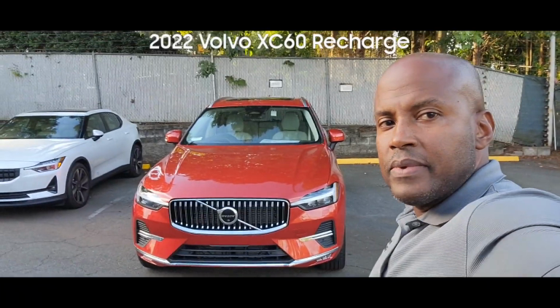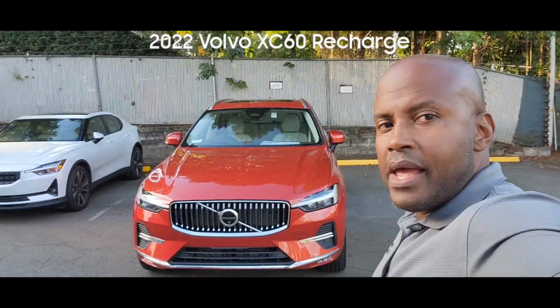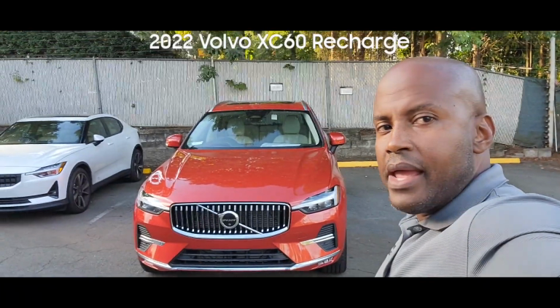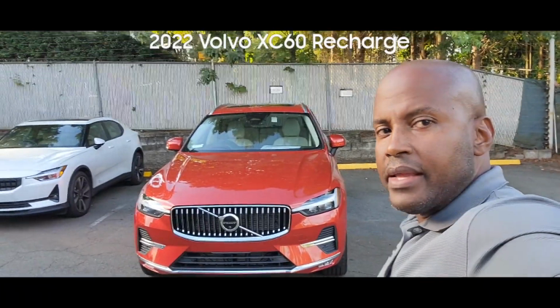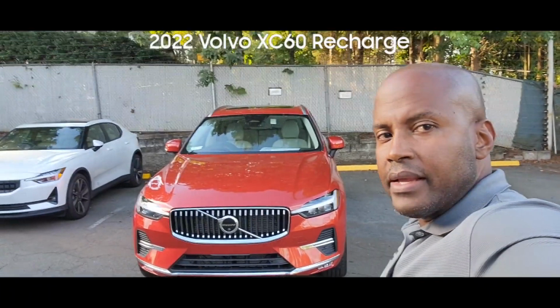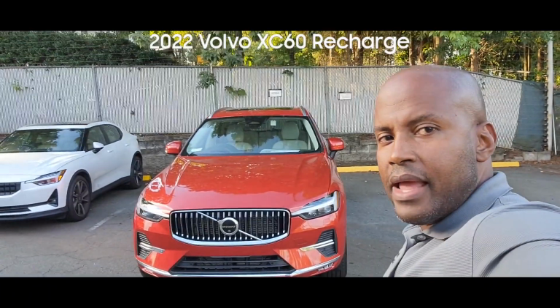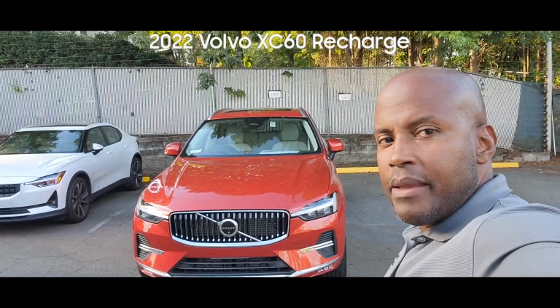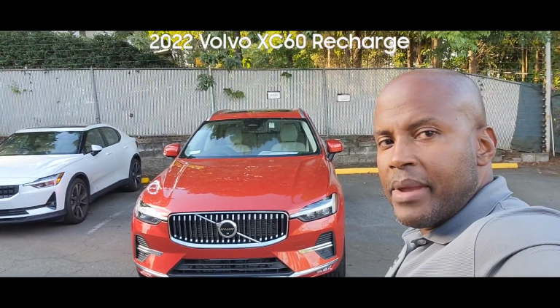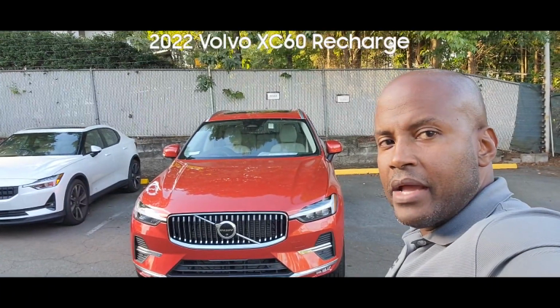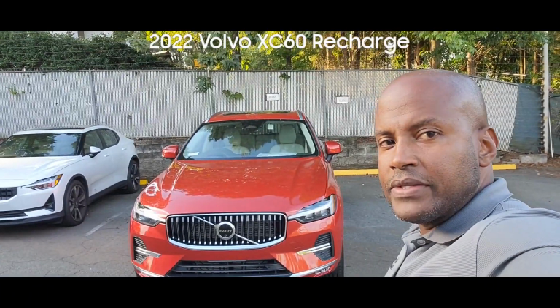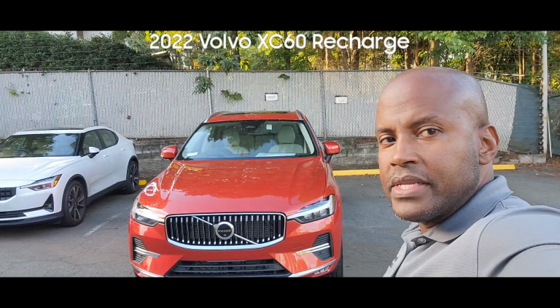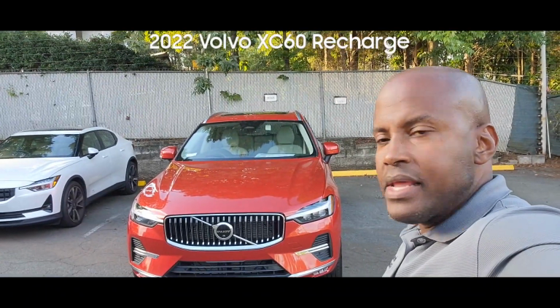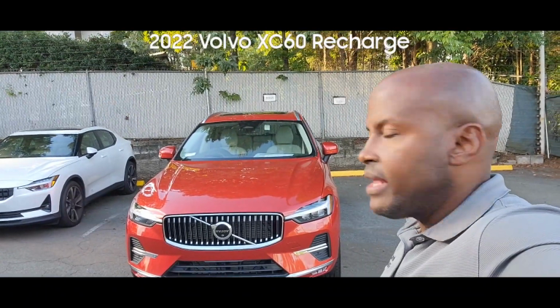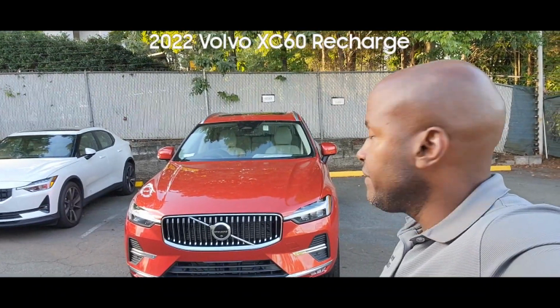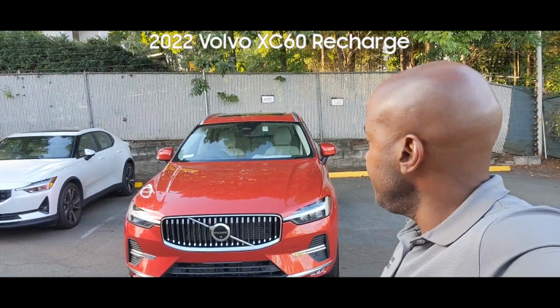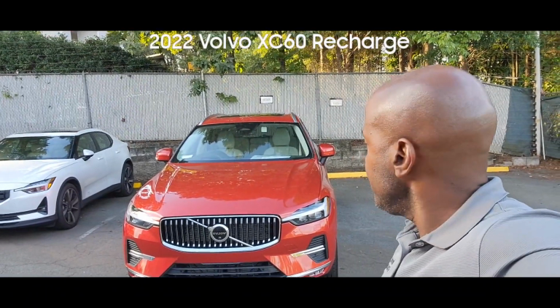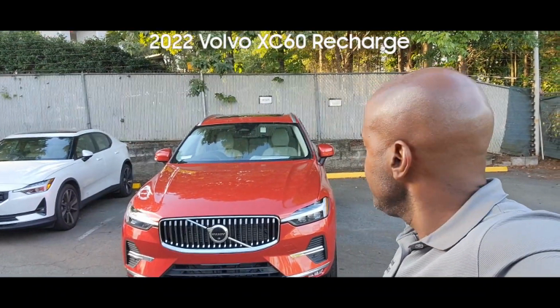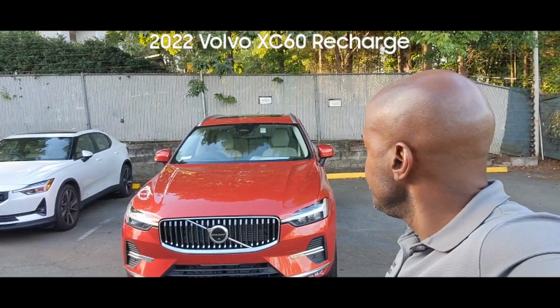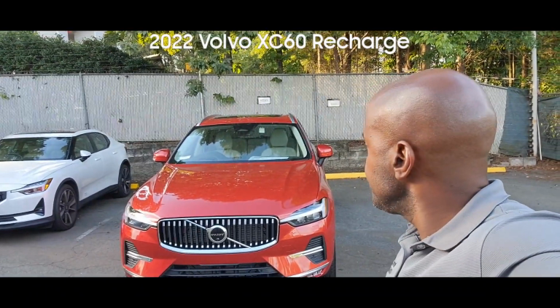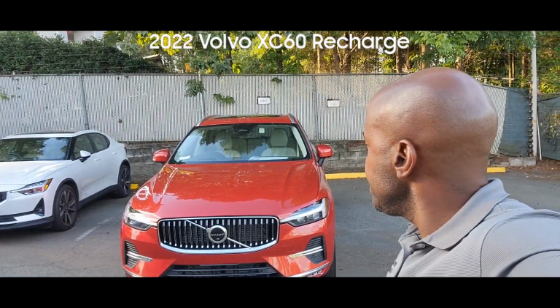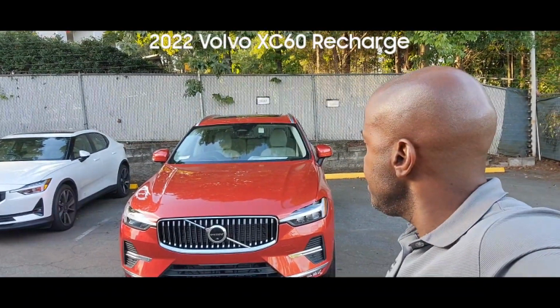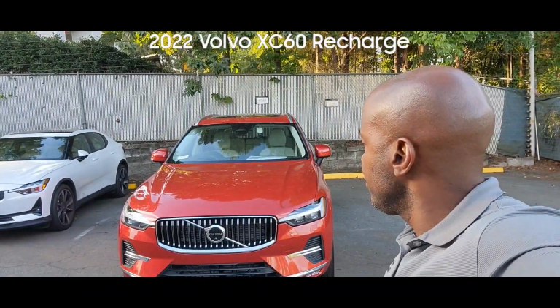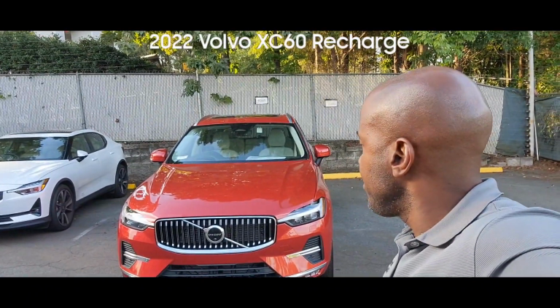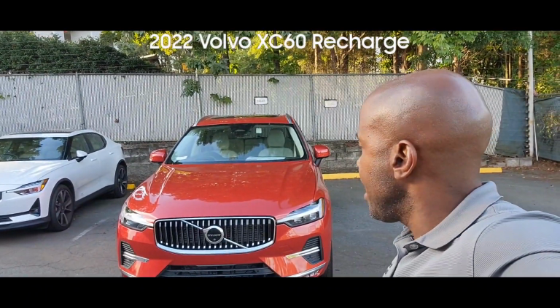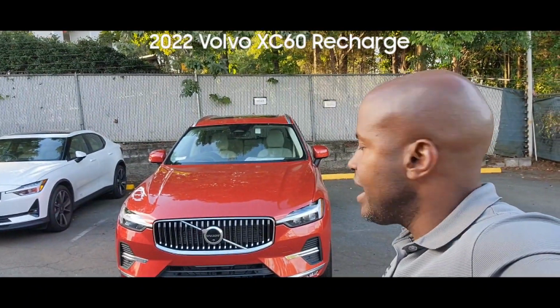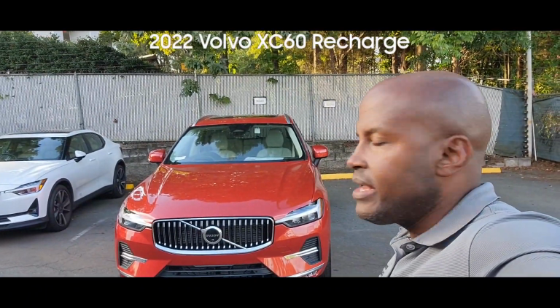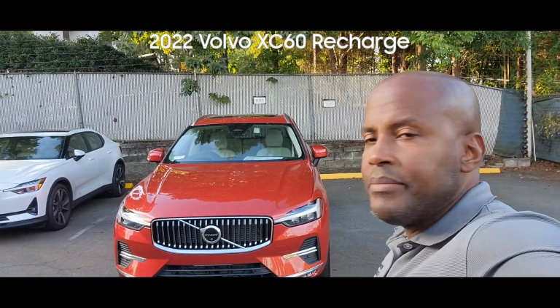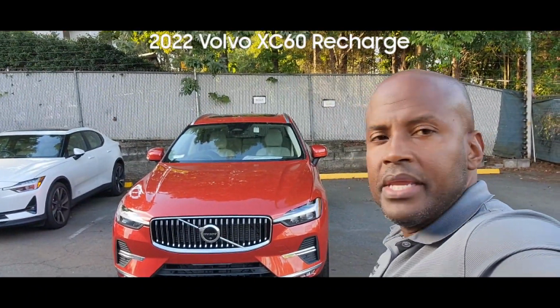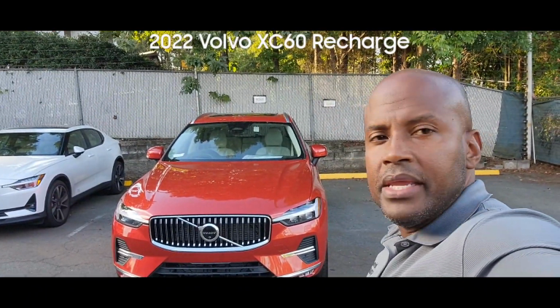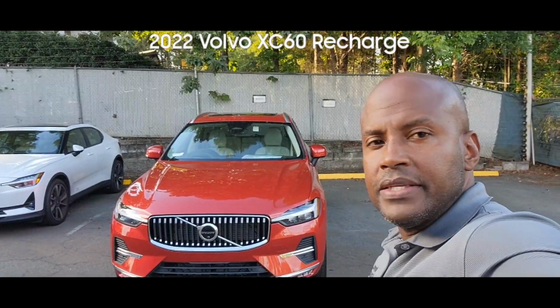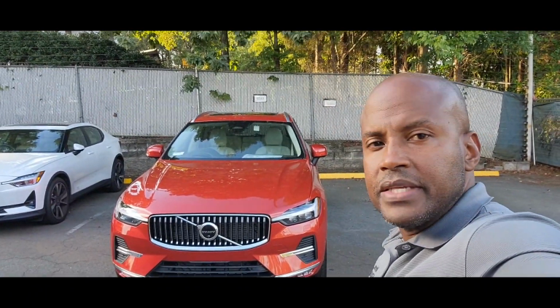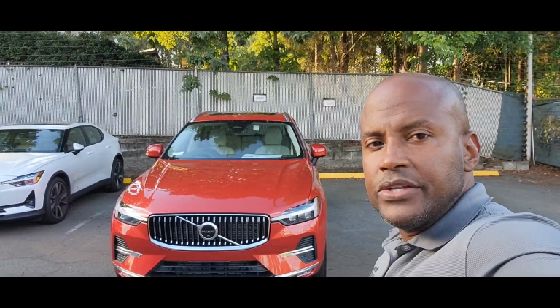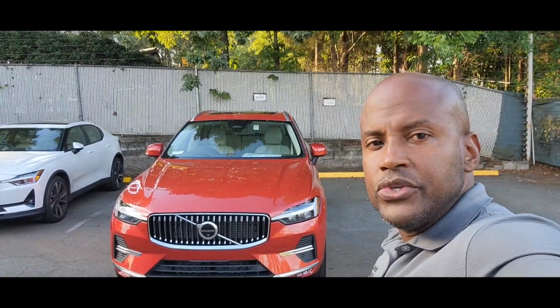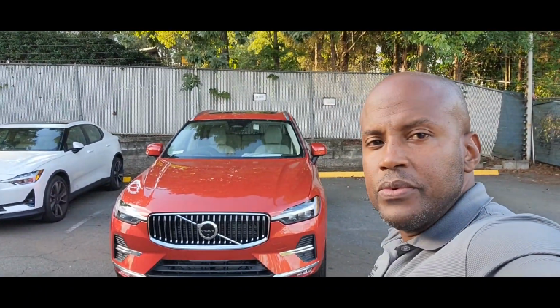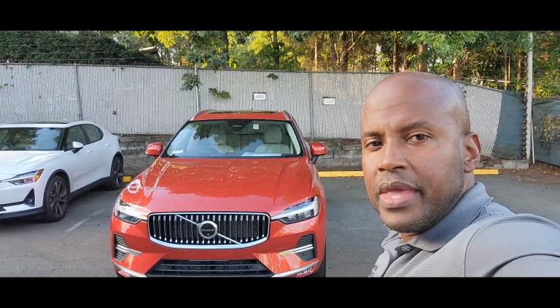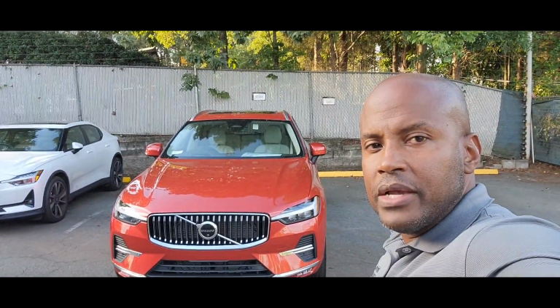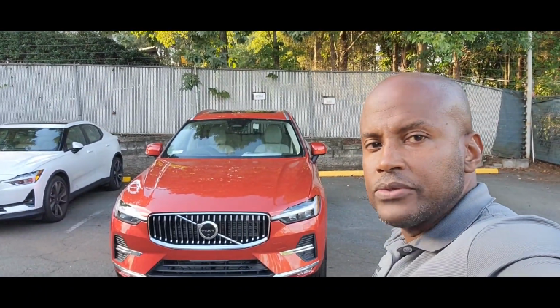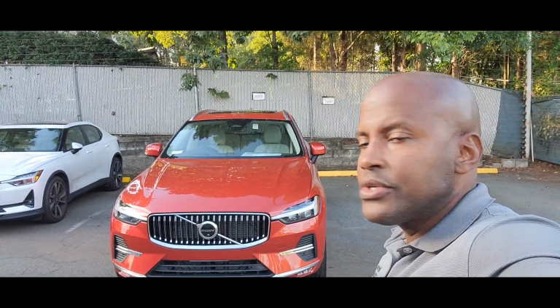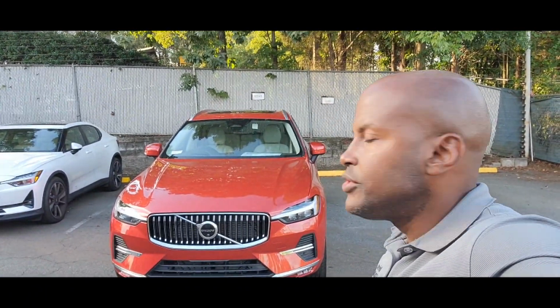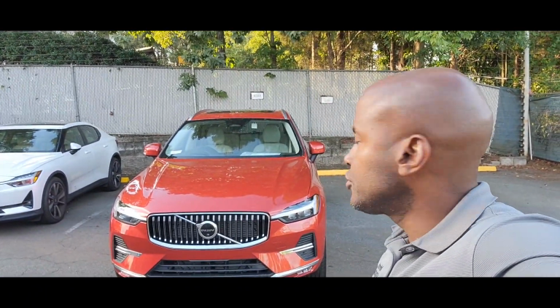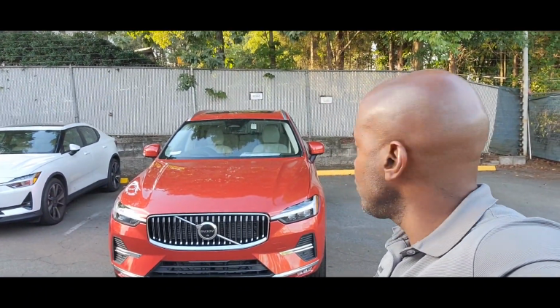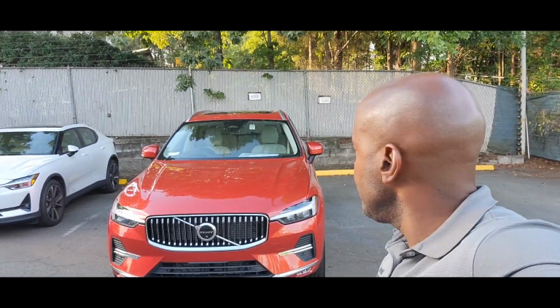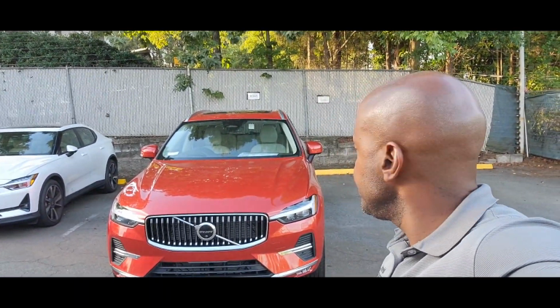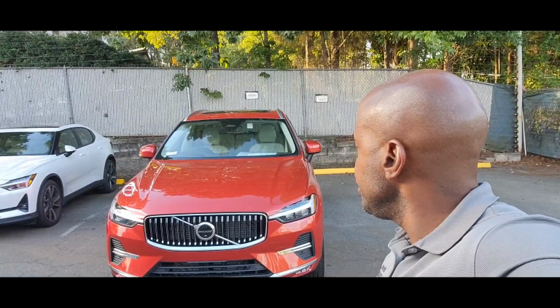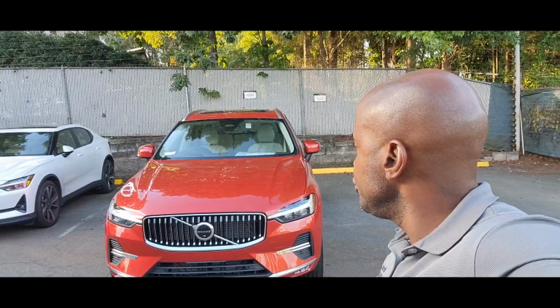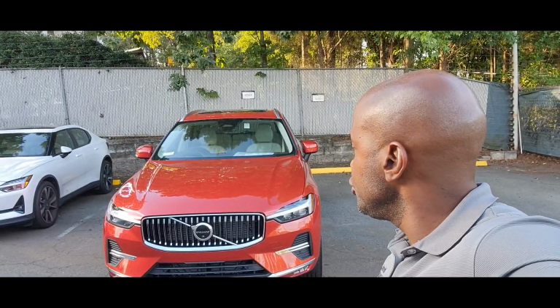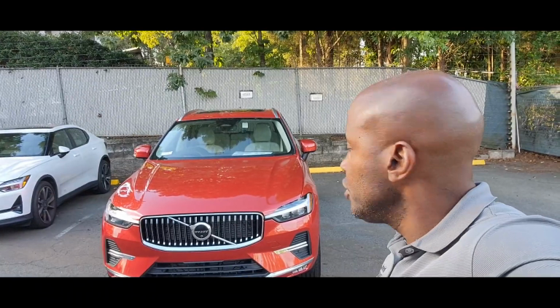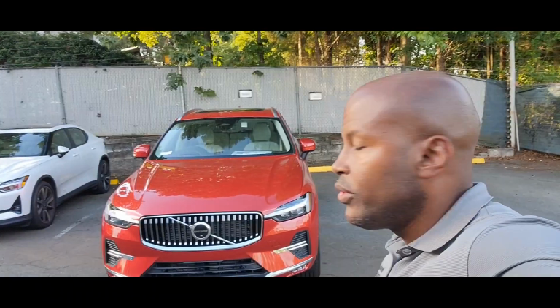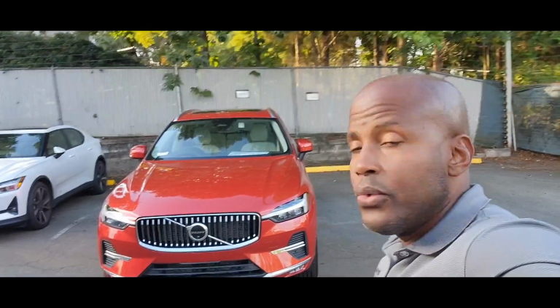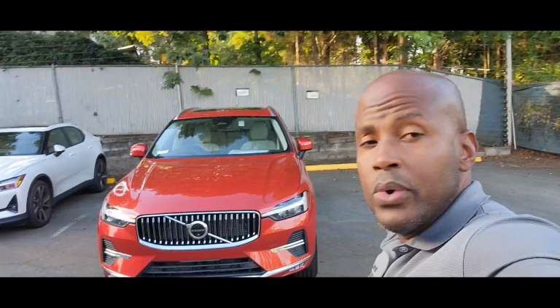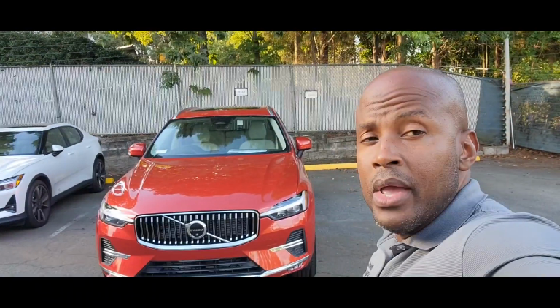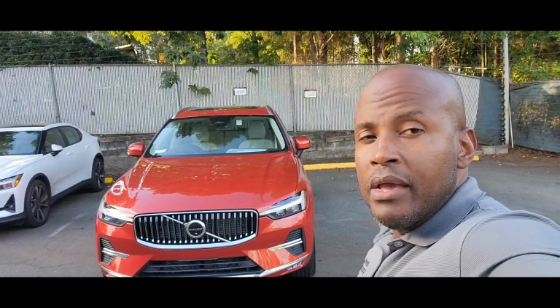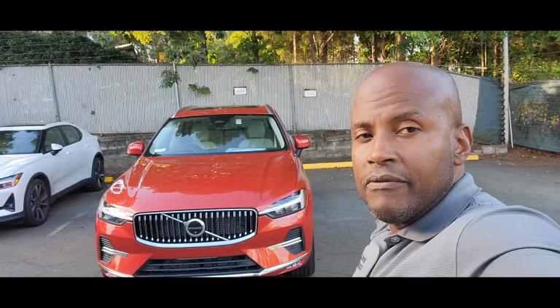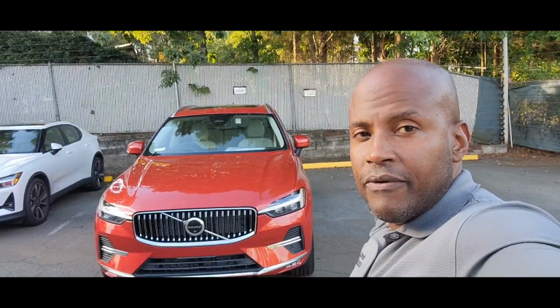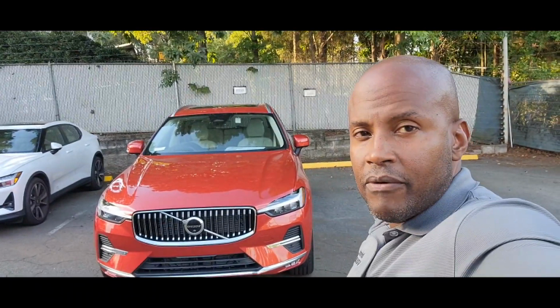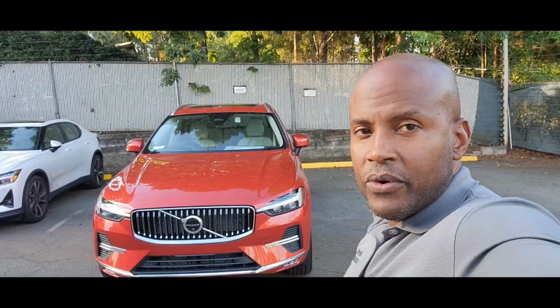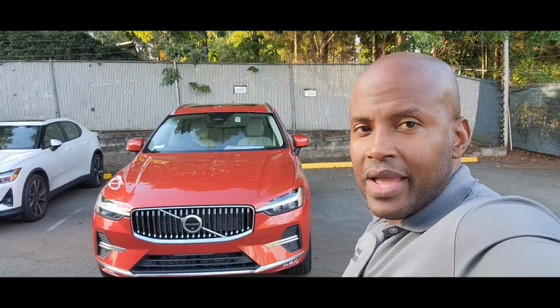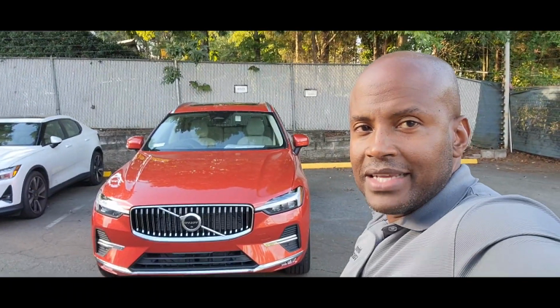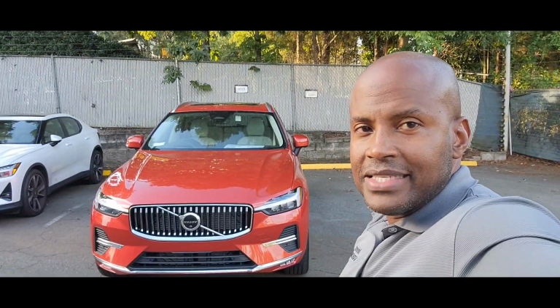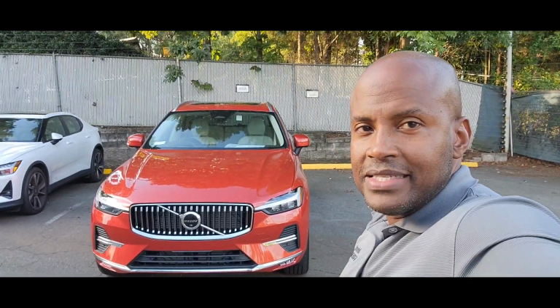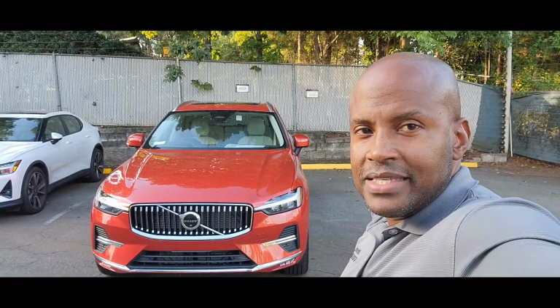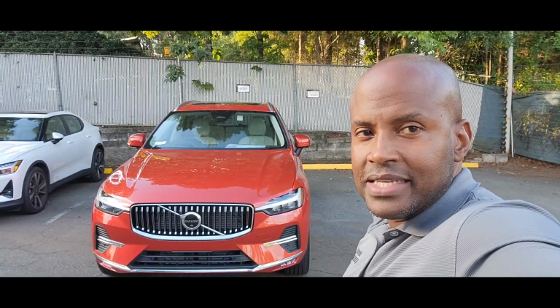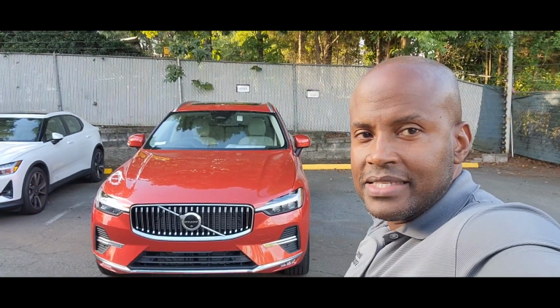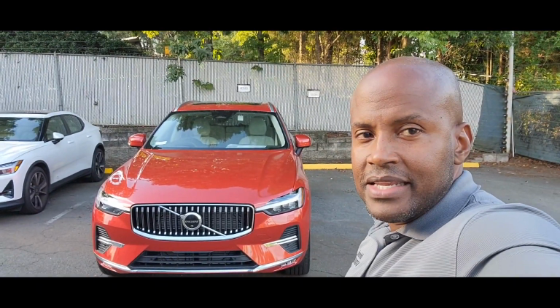Hi, I'm Alton and the vehicle you see here behind me is a 2022 Volvo XC60.